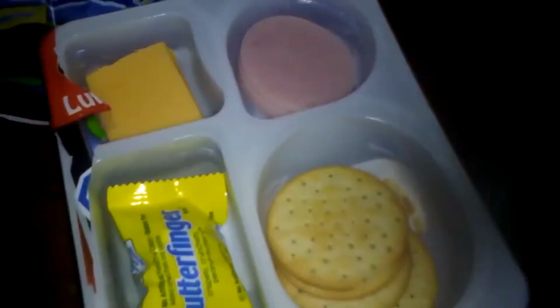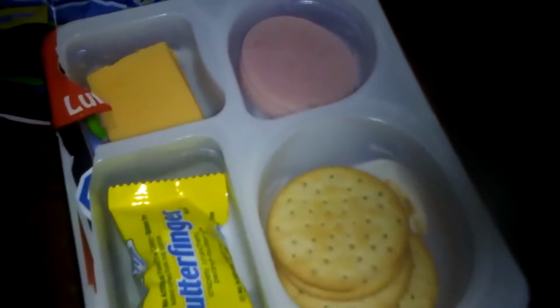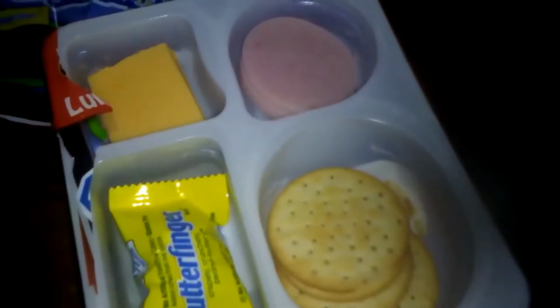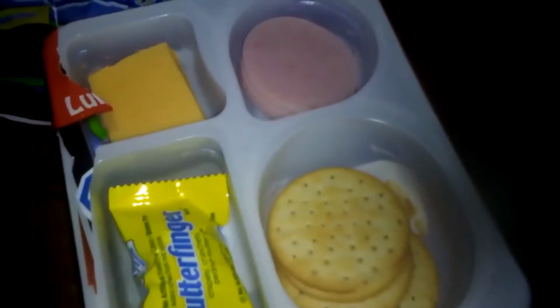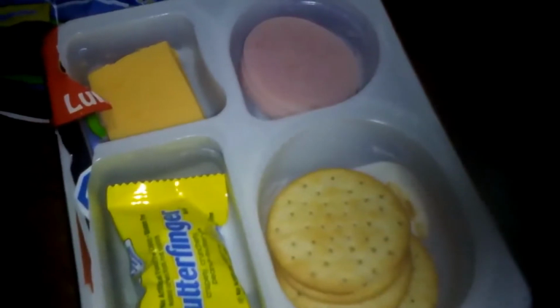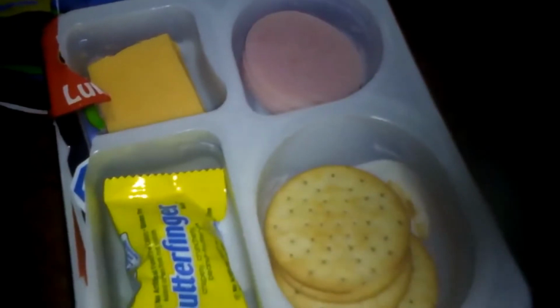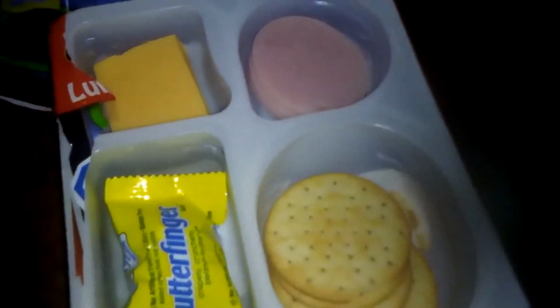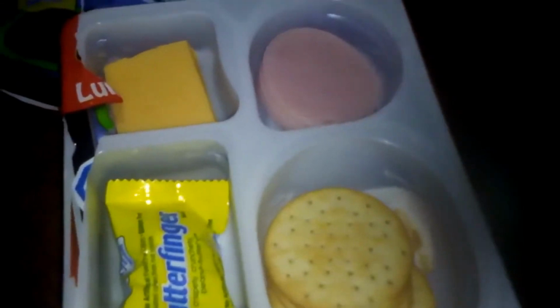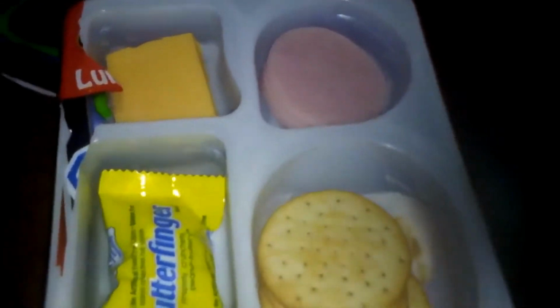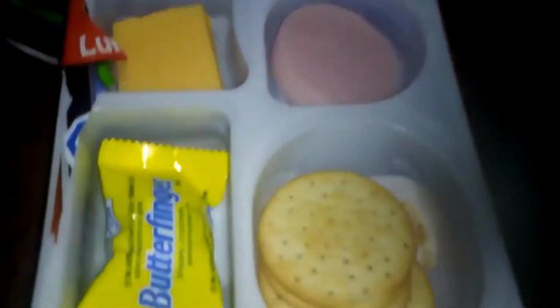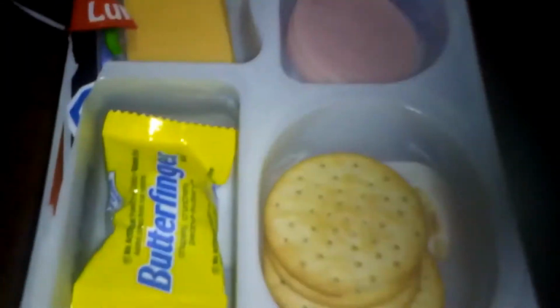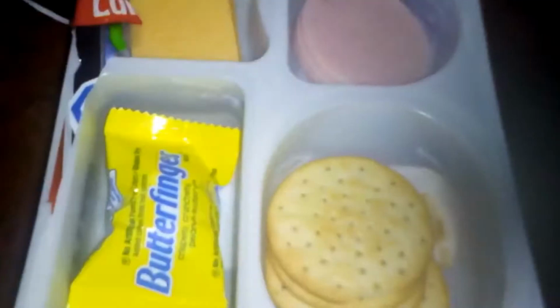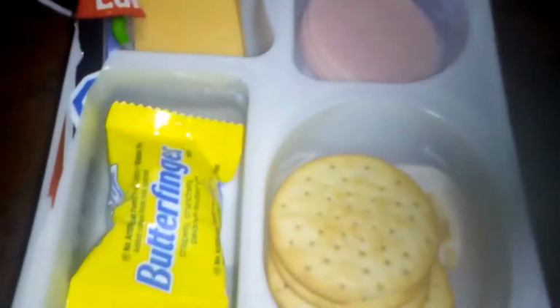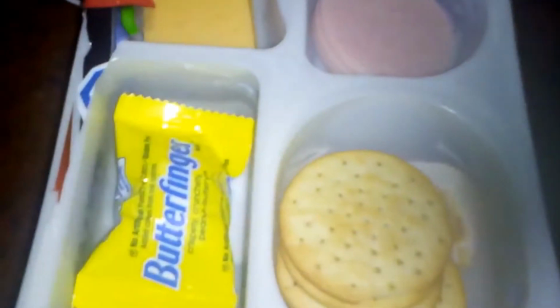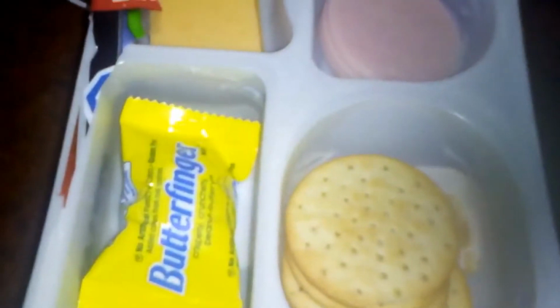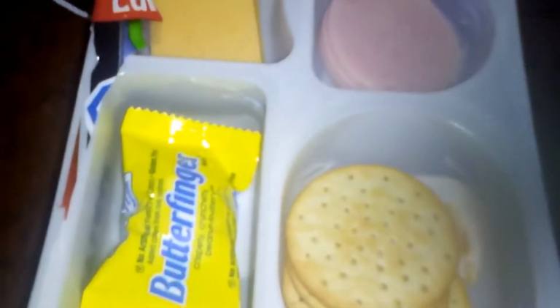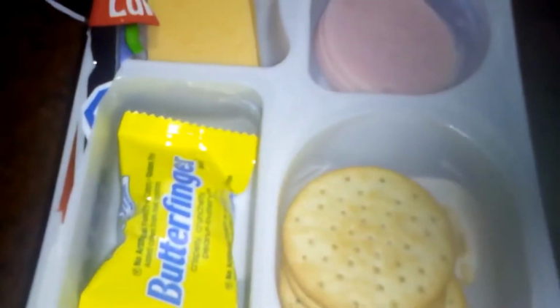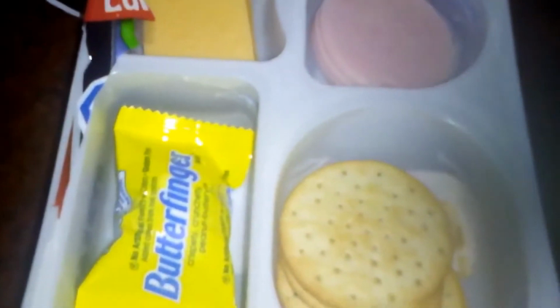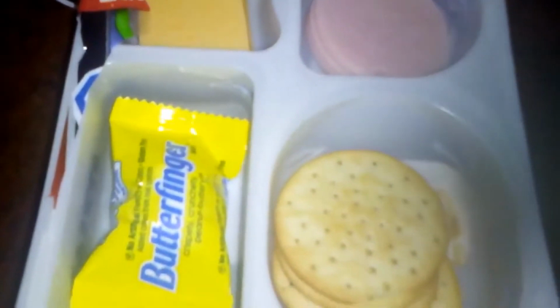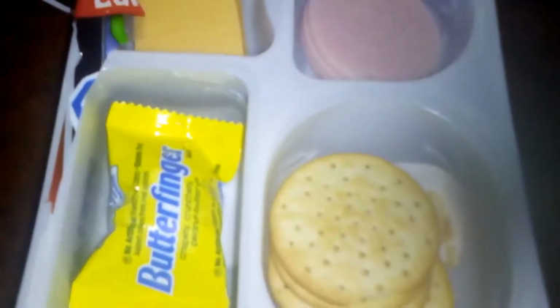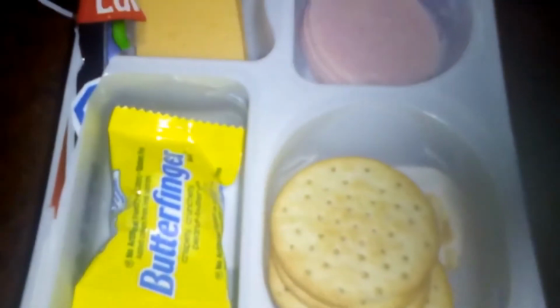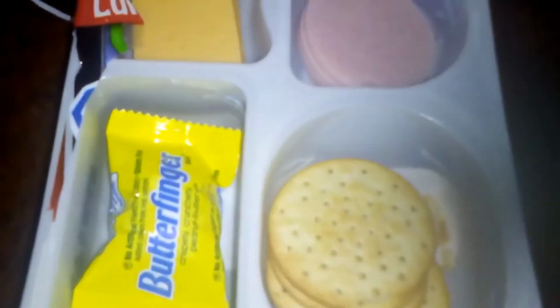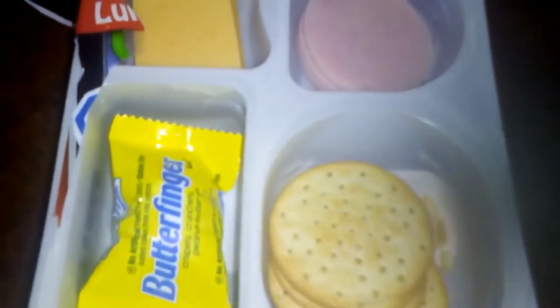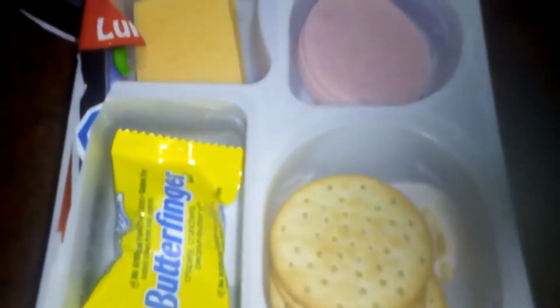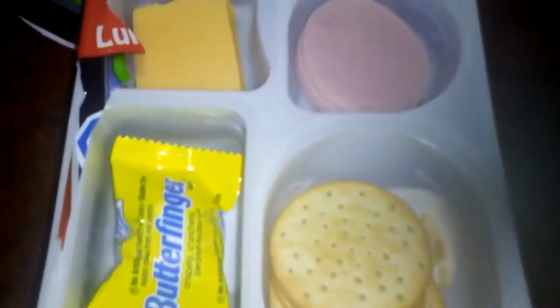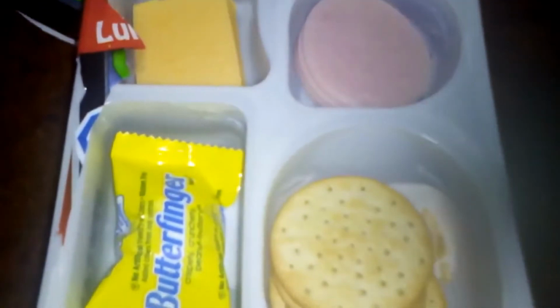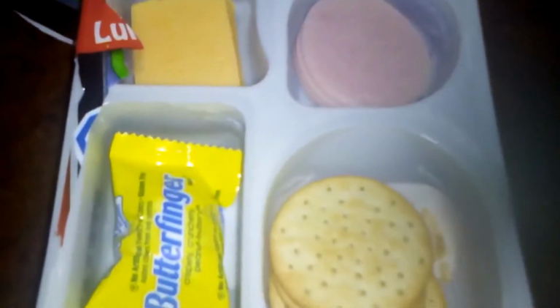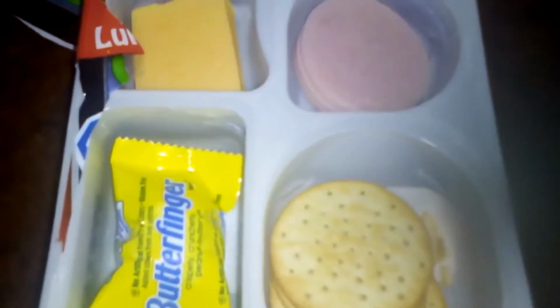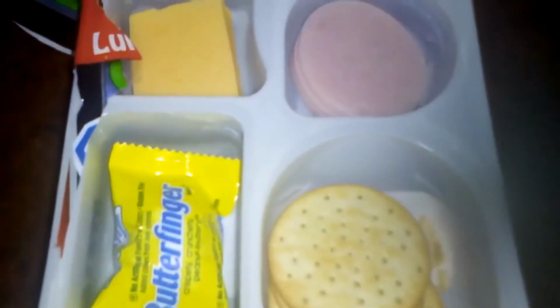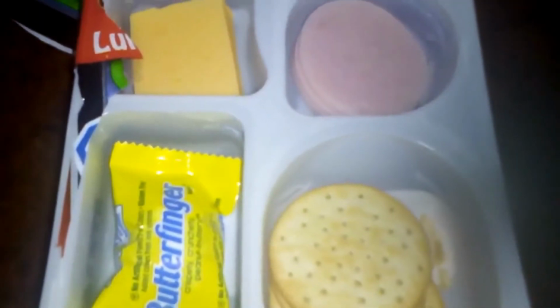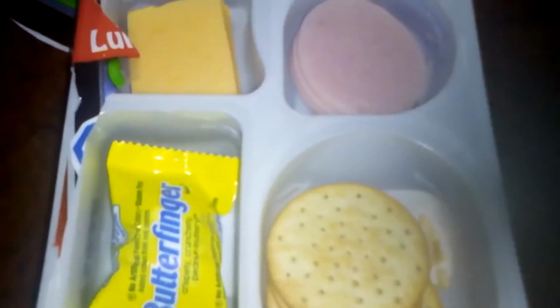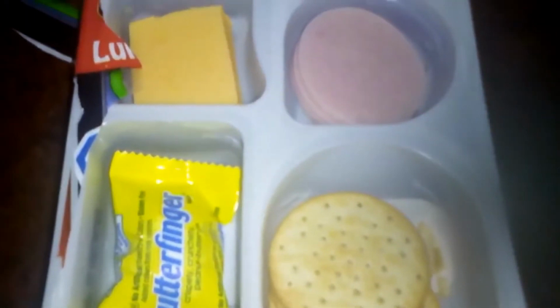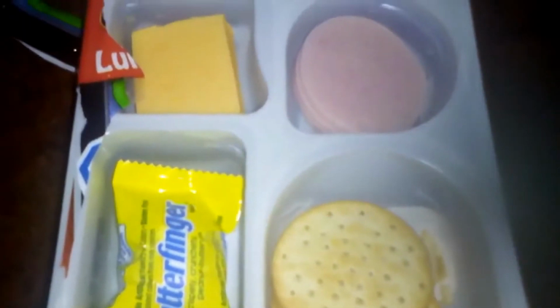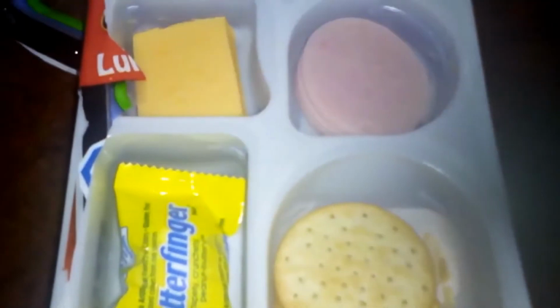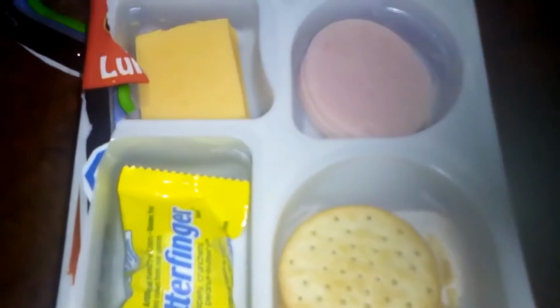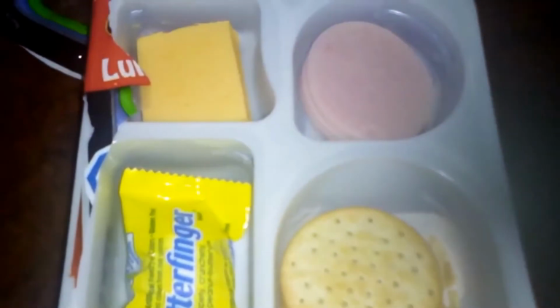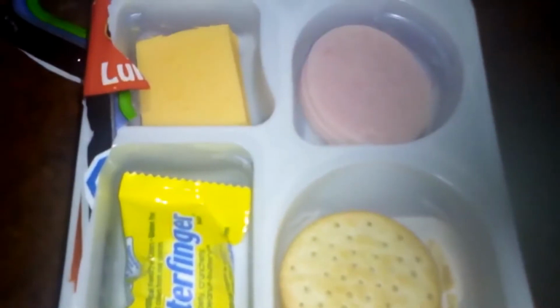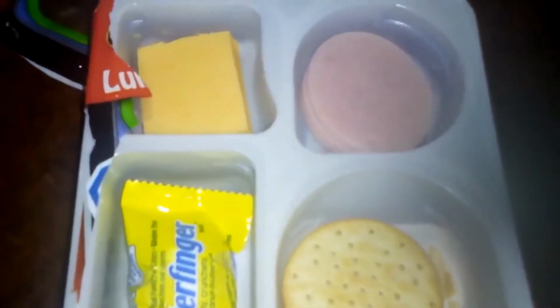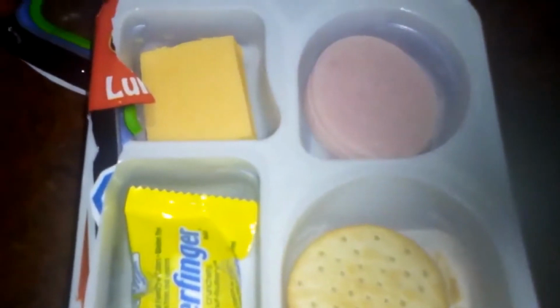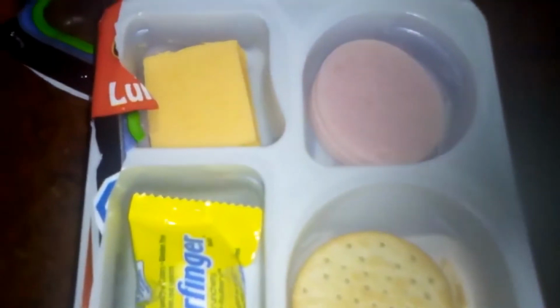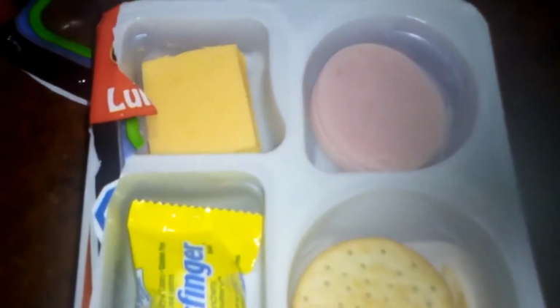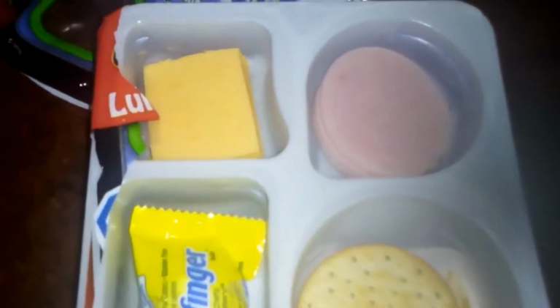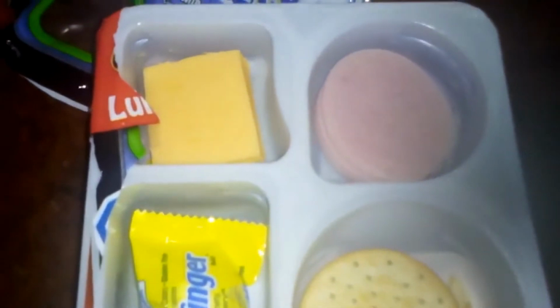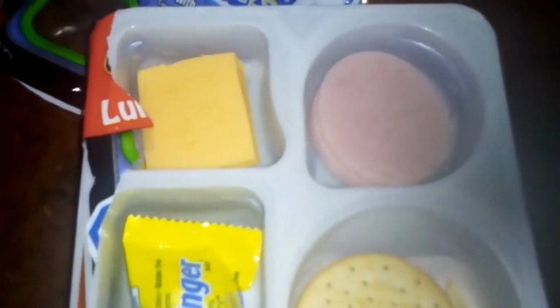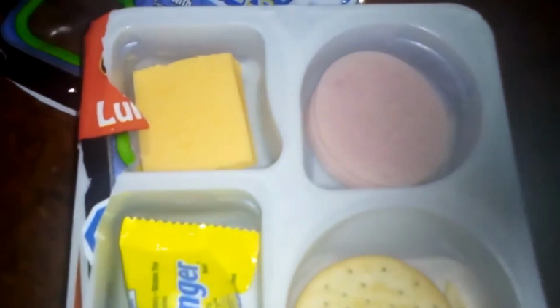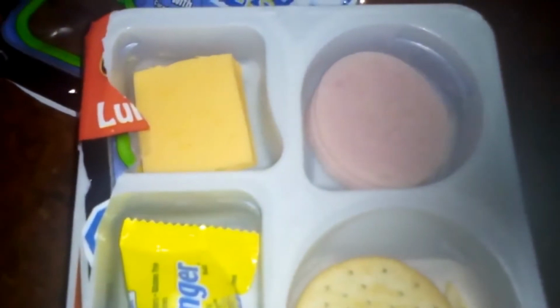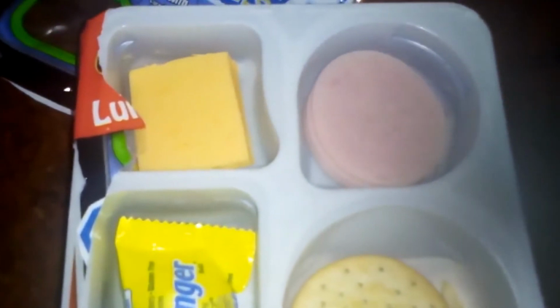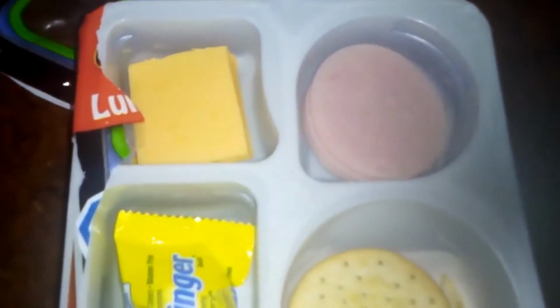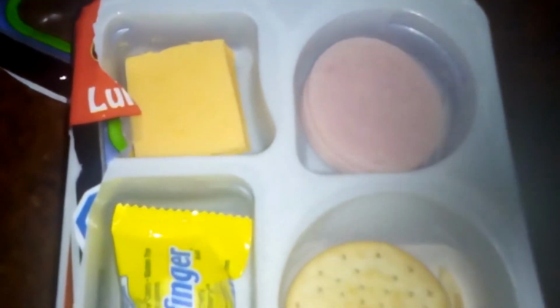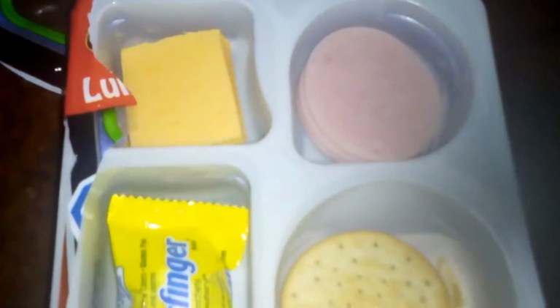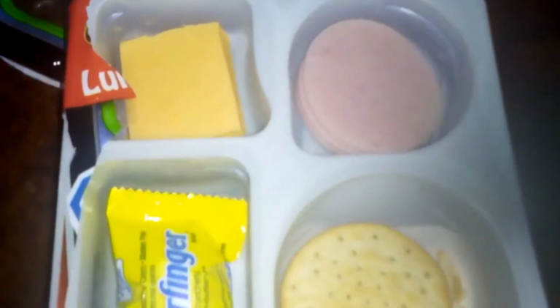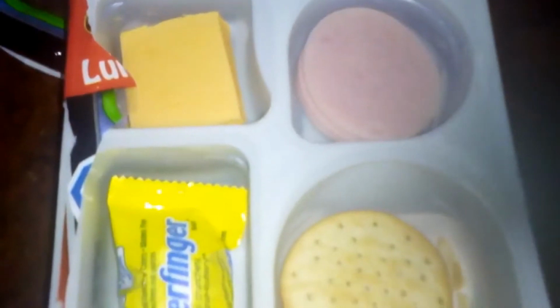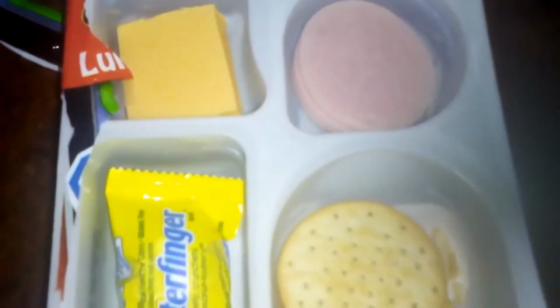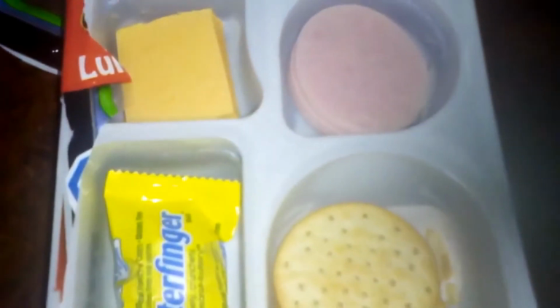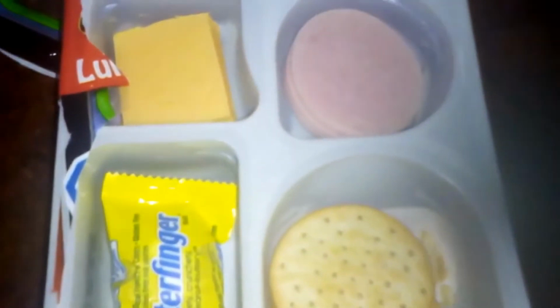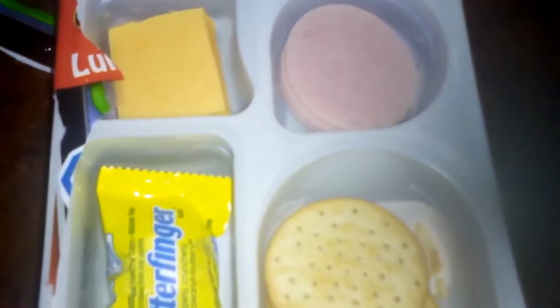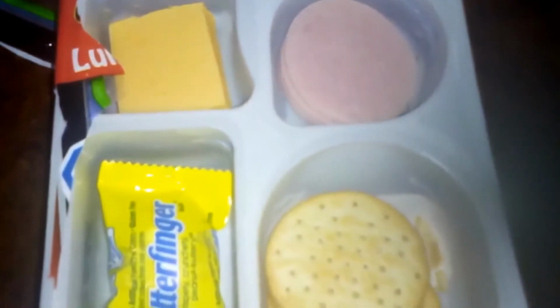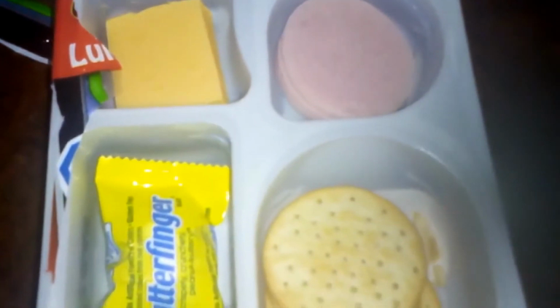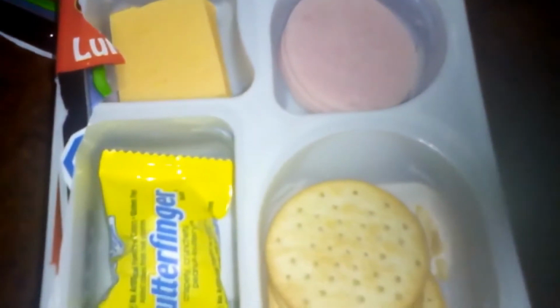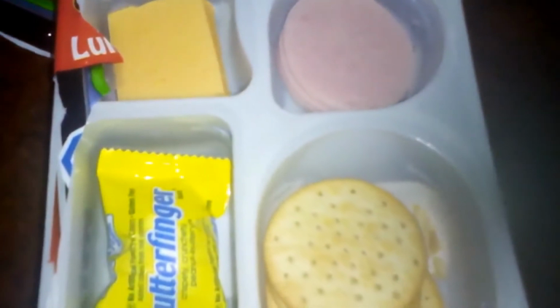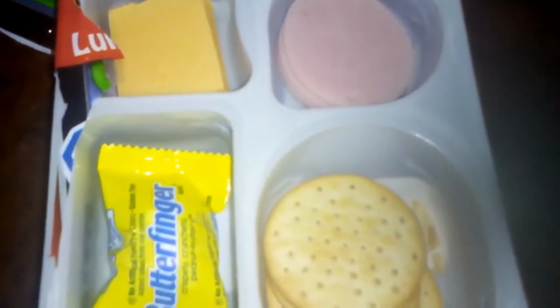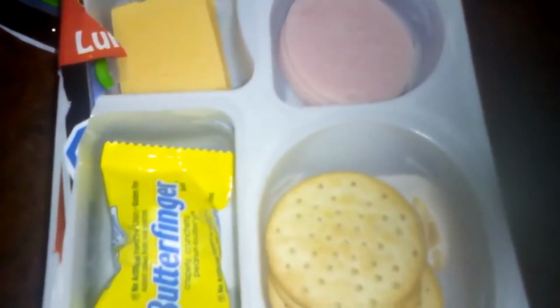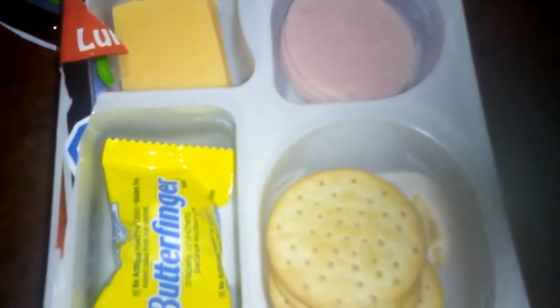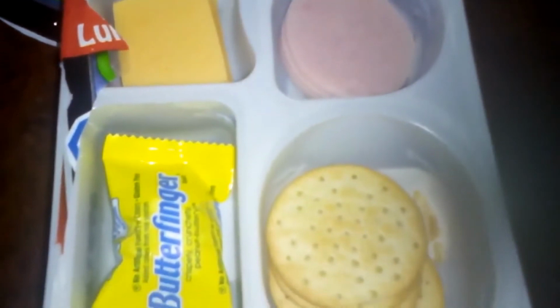I made one little cracker sandwich for myself. Everything tastes okay.